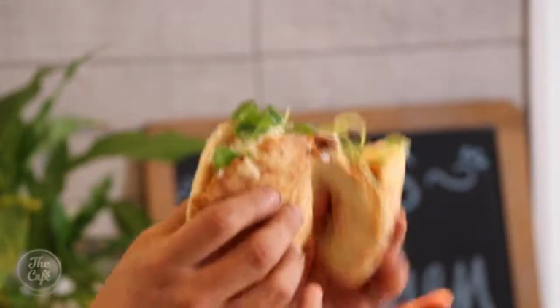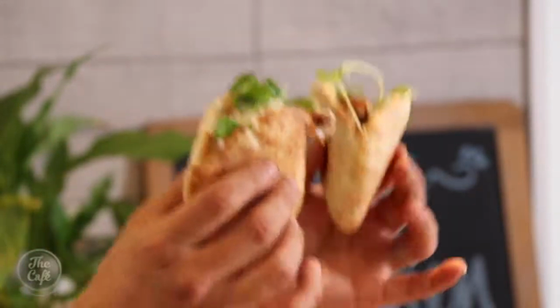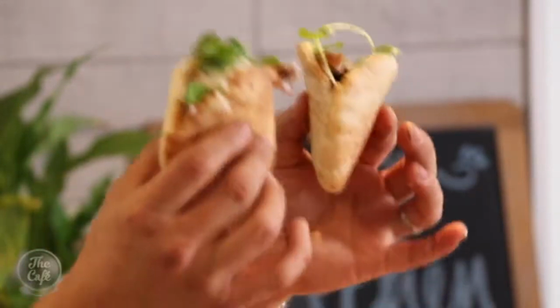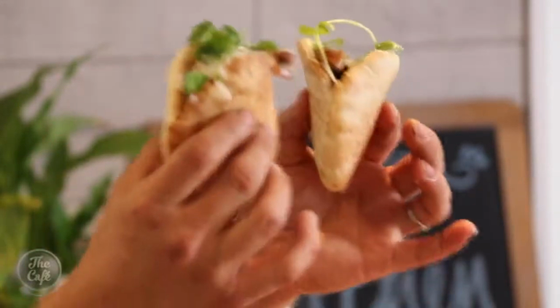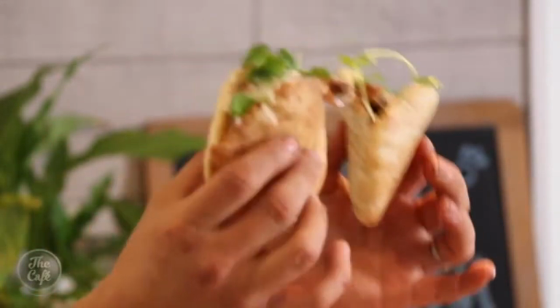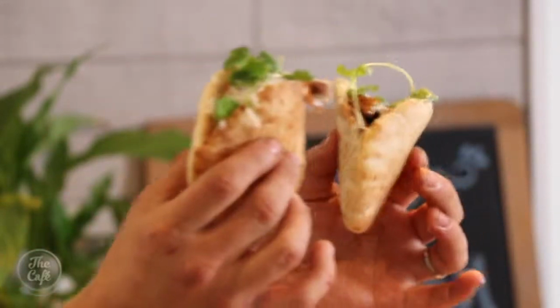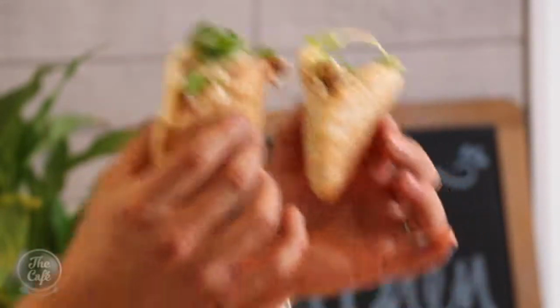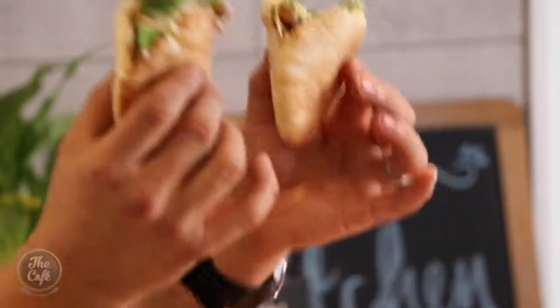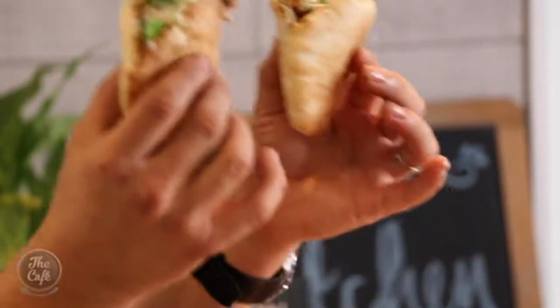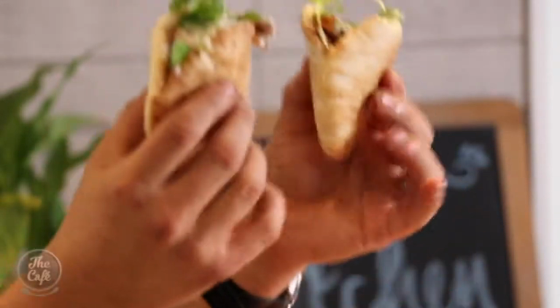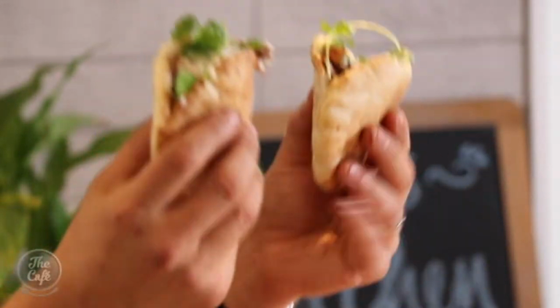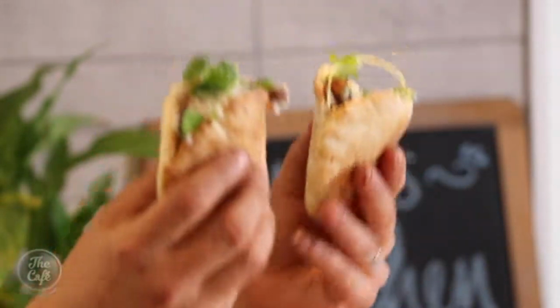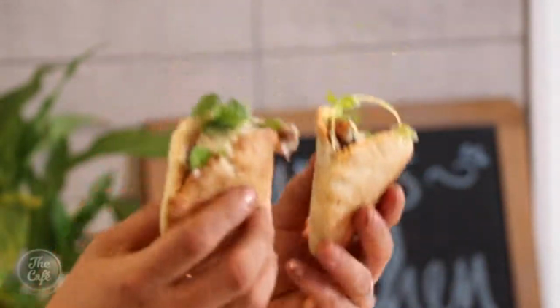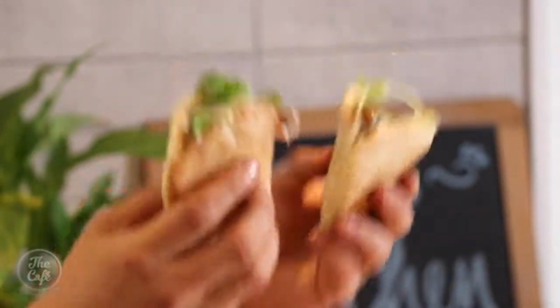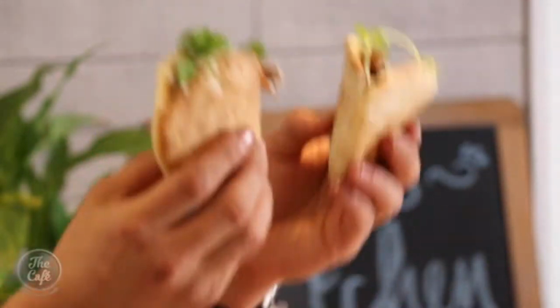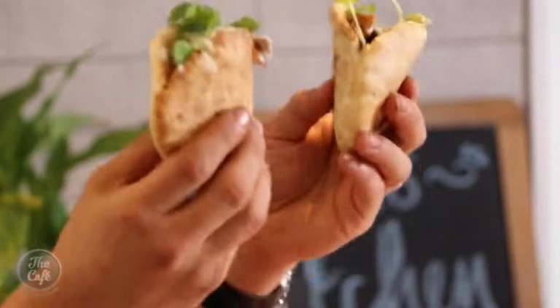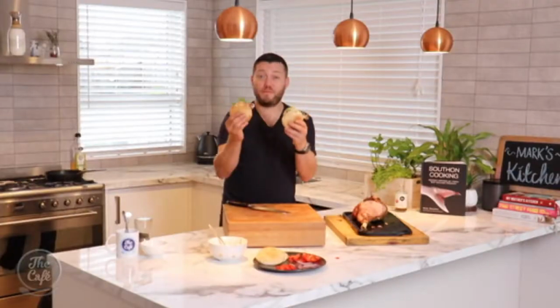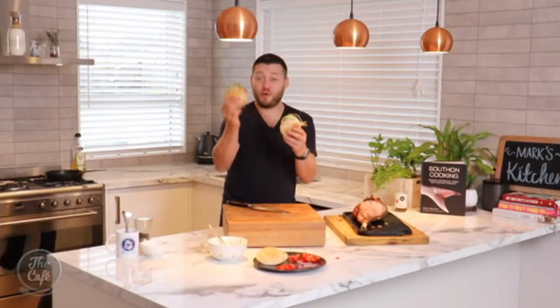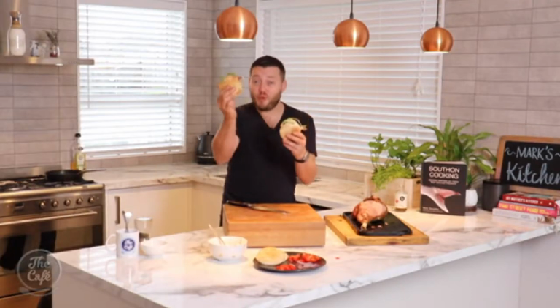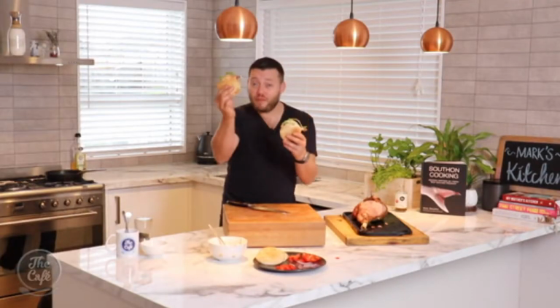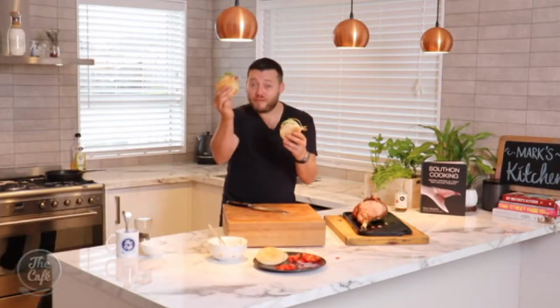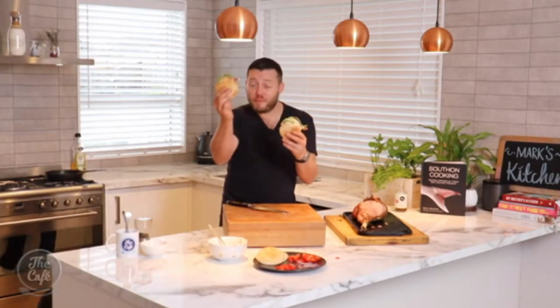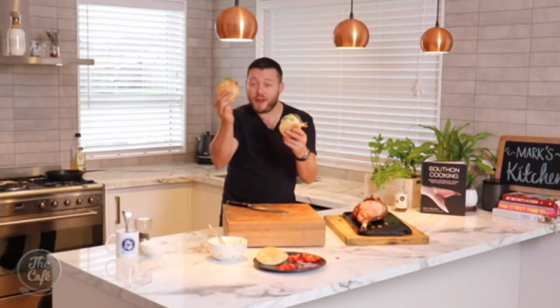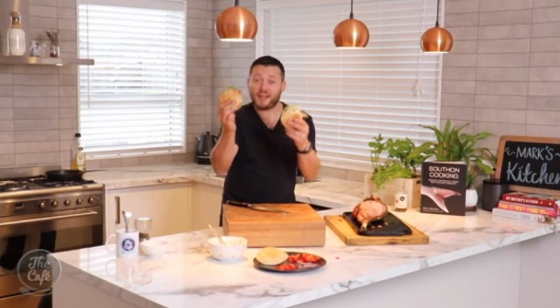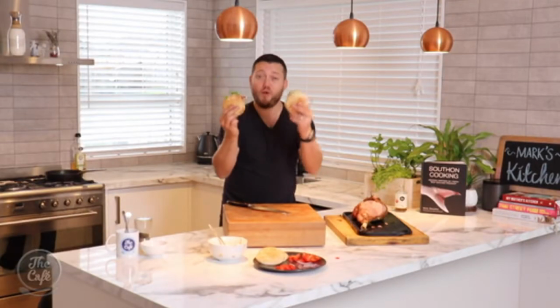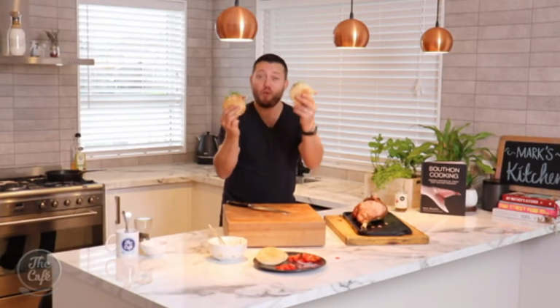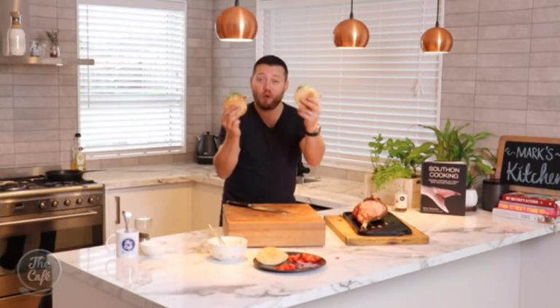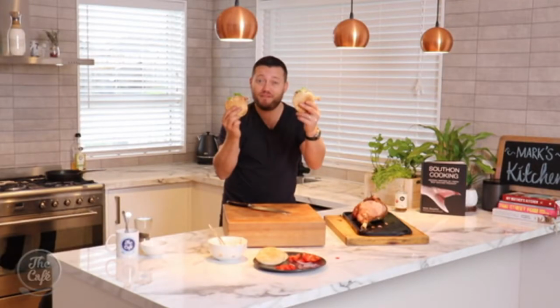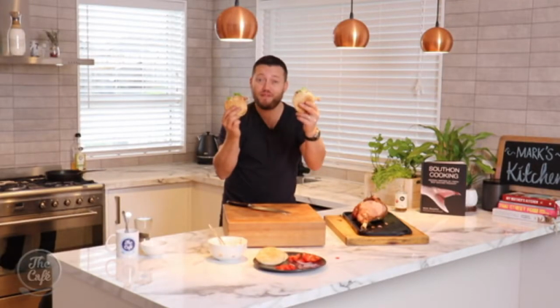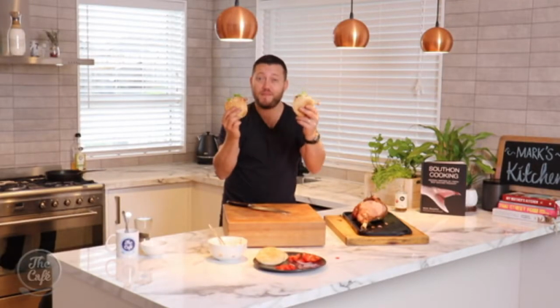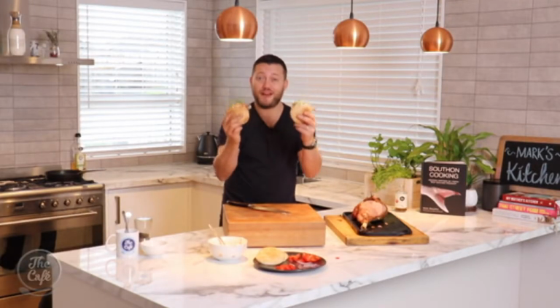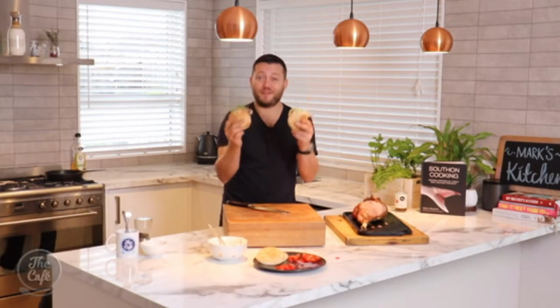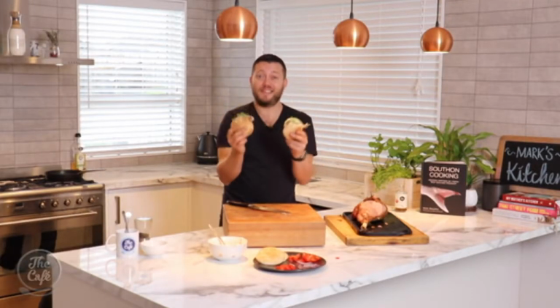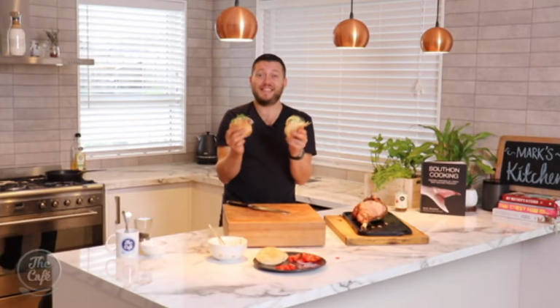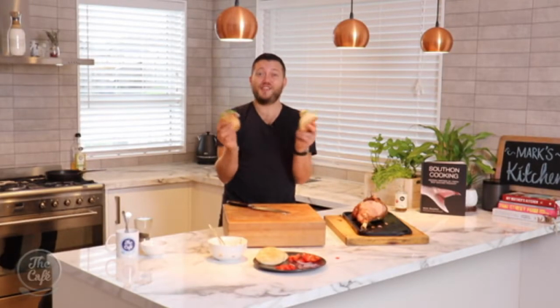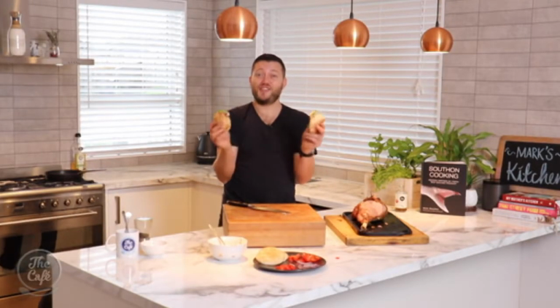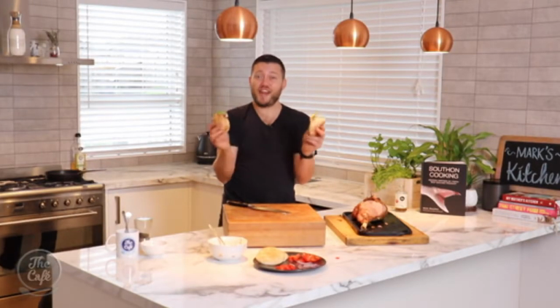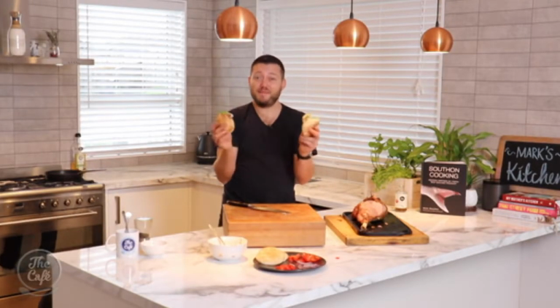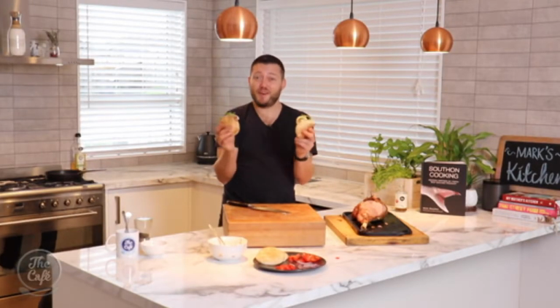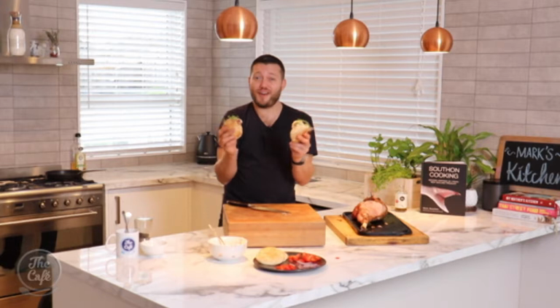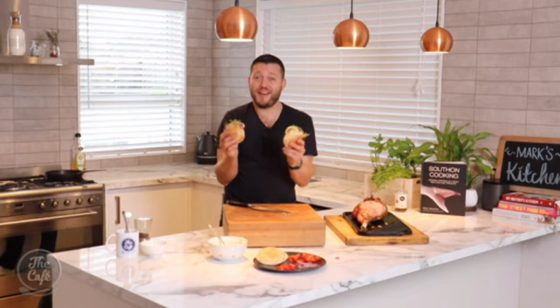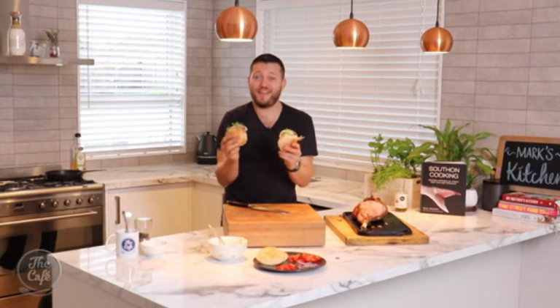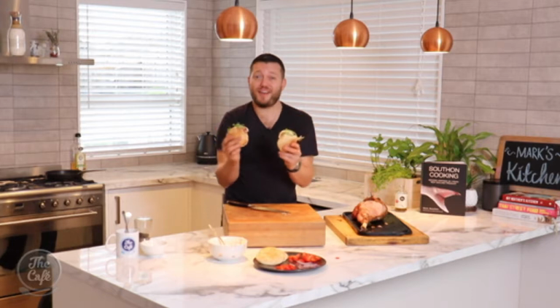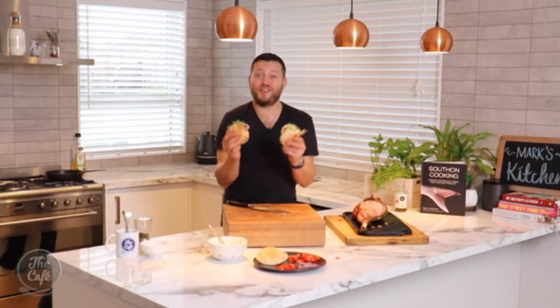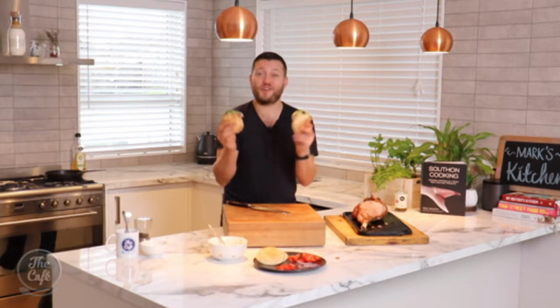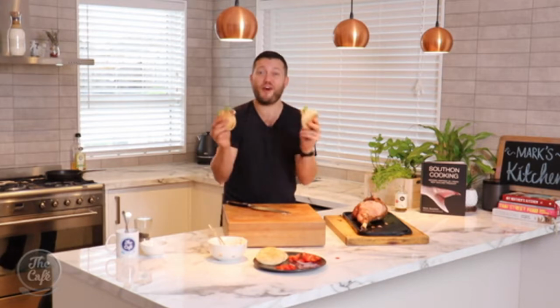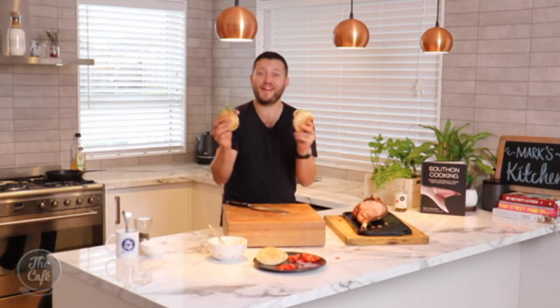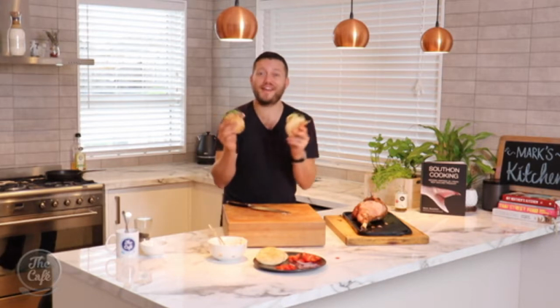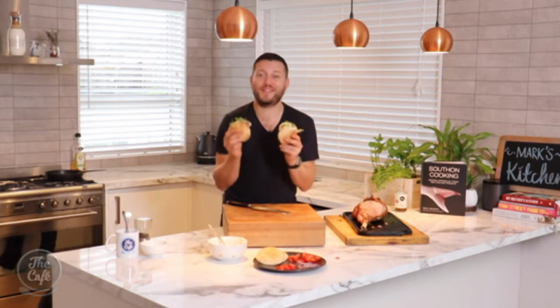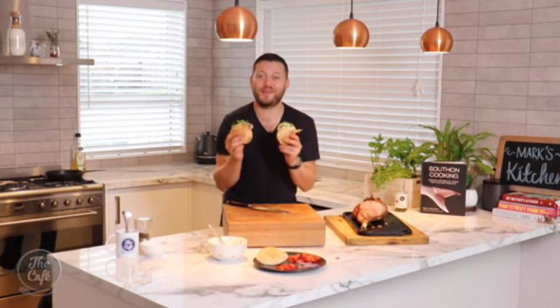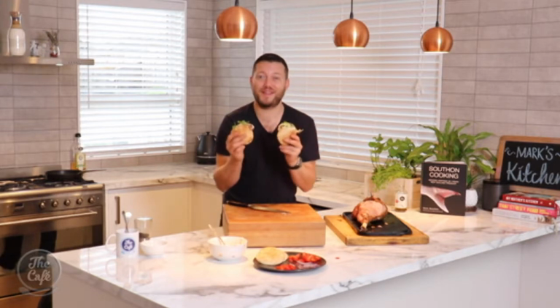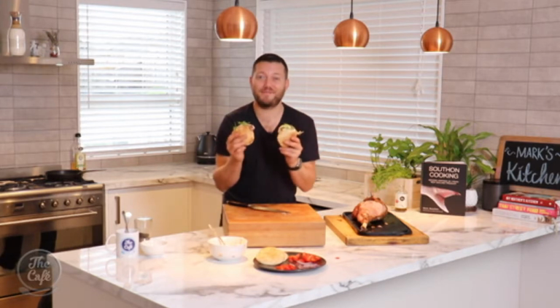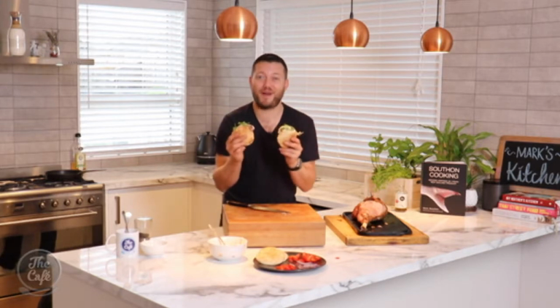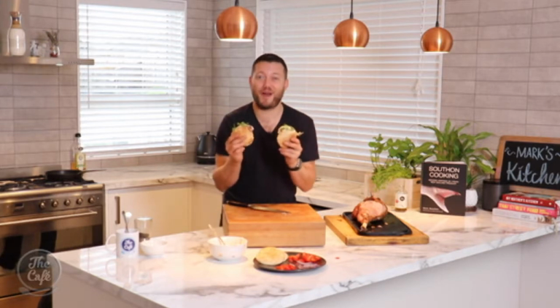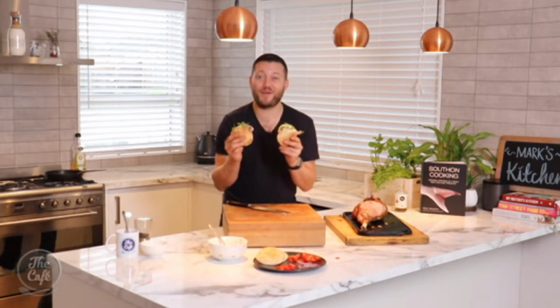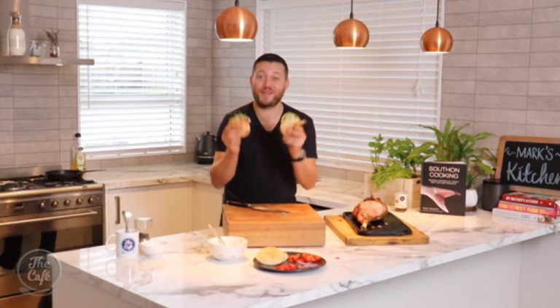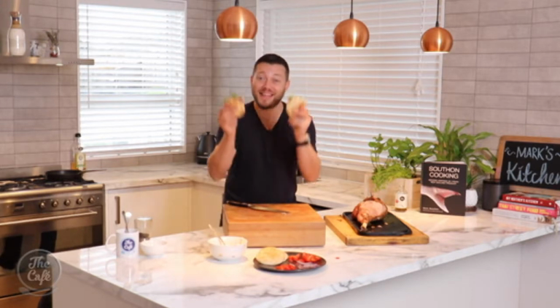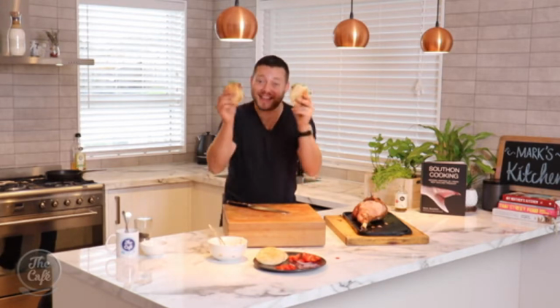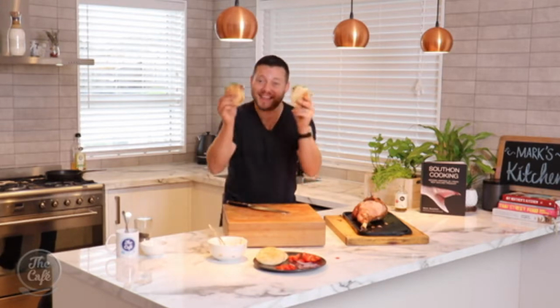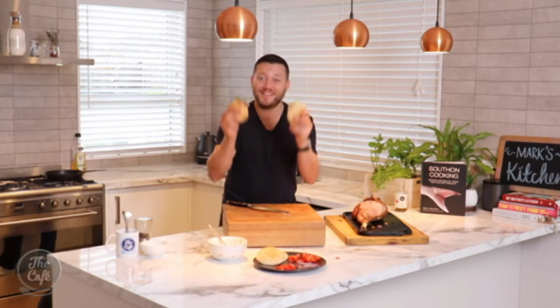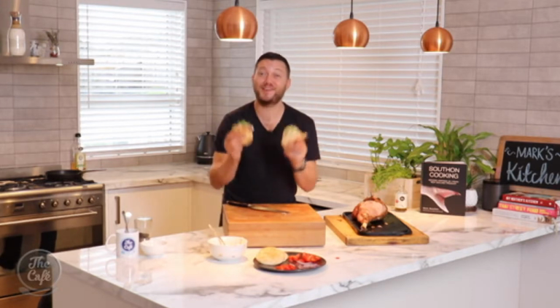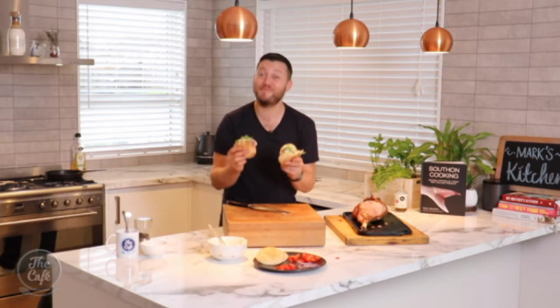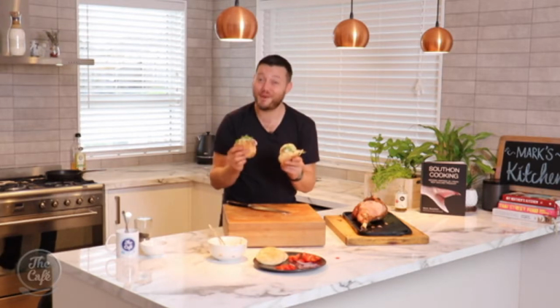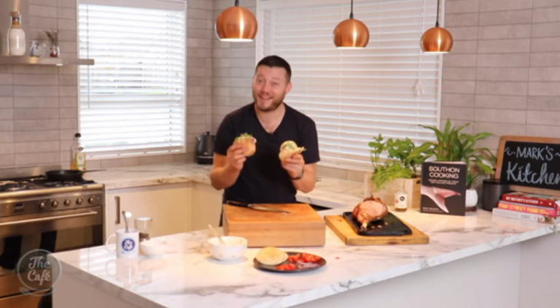Look at that — fresh roasted lamb pita breads. We've got that beautiful tzatziki in there, a bit of salad, and that lamb. These are great — I've built one for Mike and one for Mel. Shame you're not here though, so I get to eat them both. Good morning!